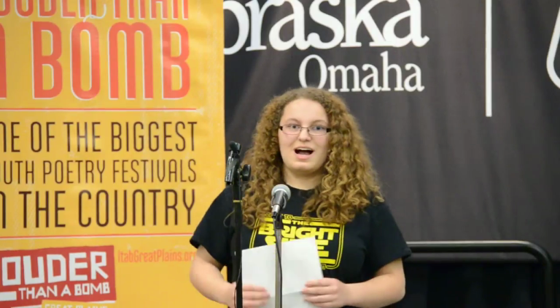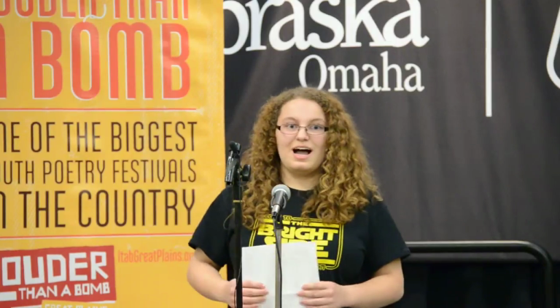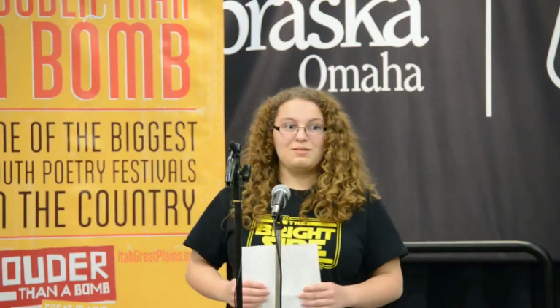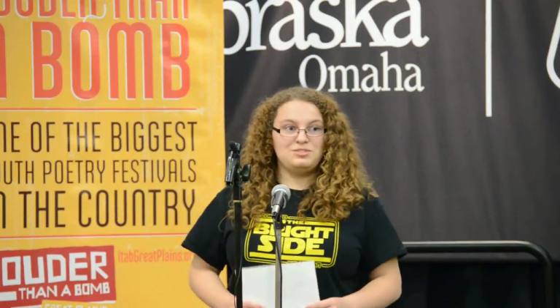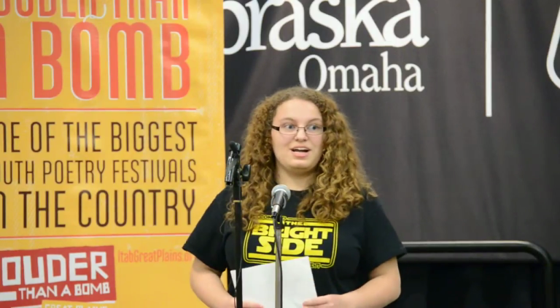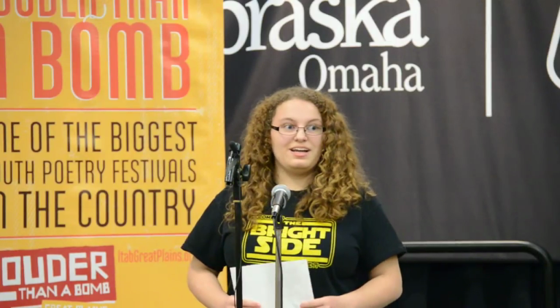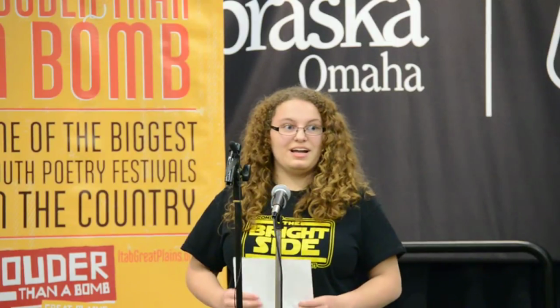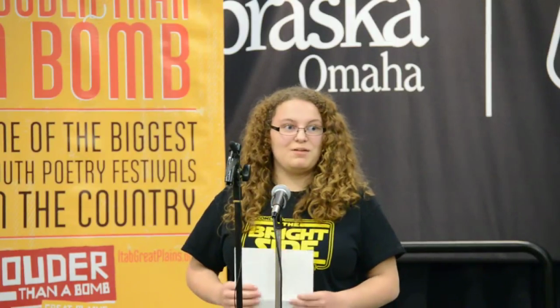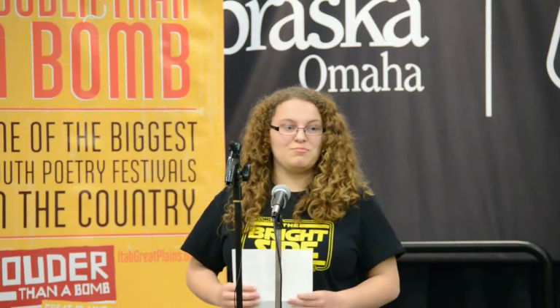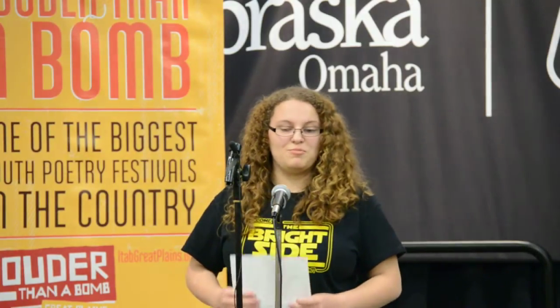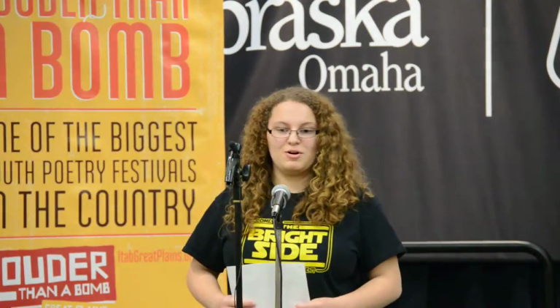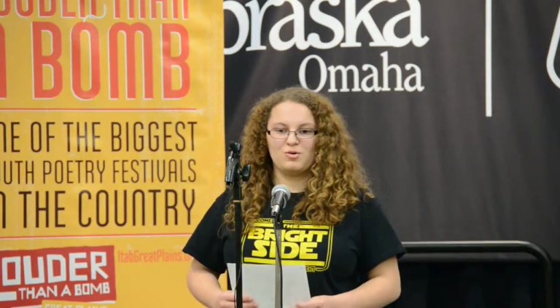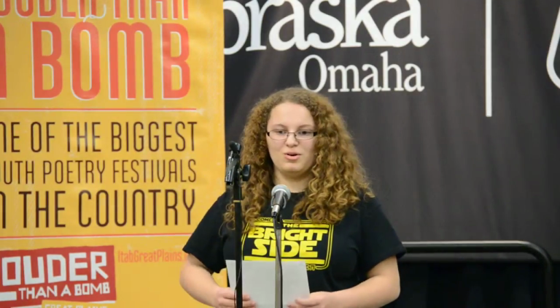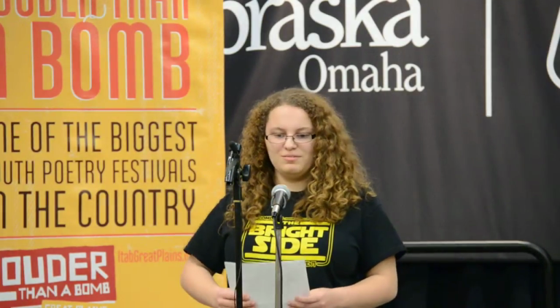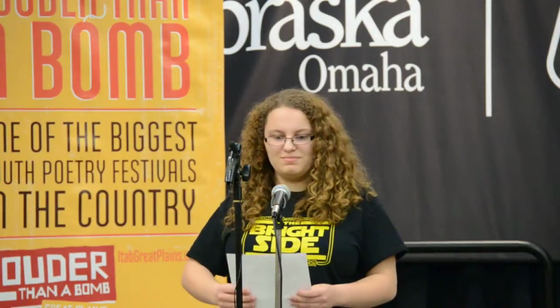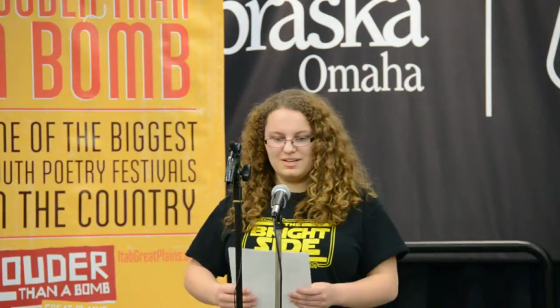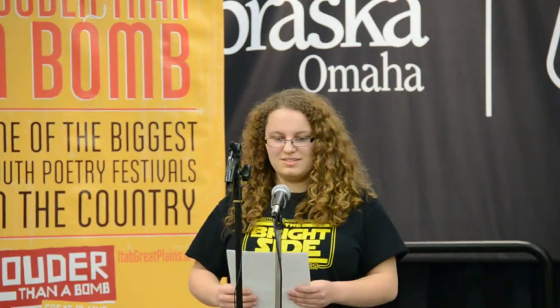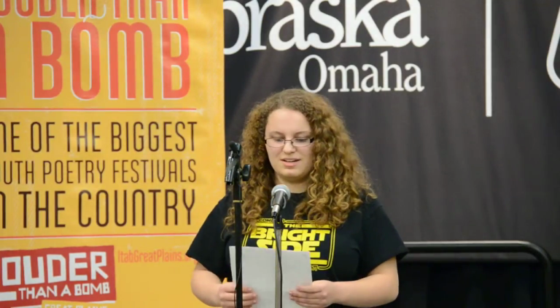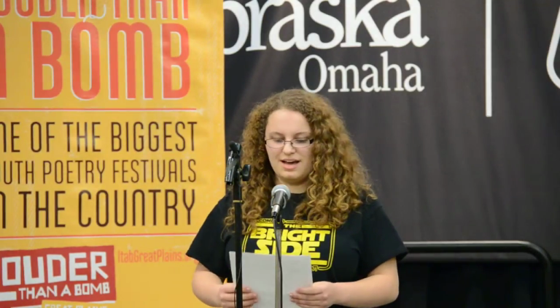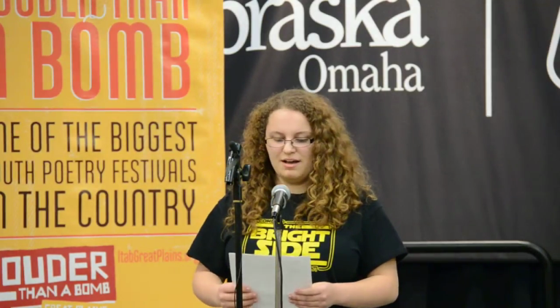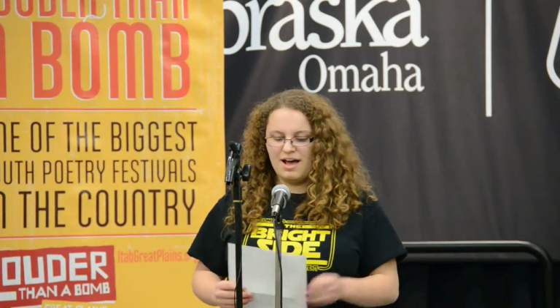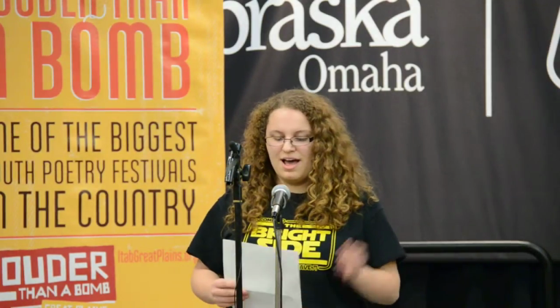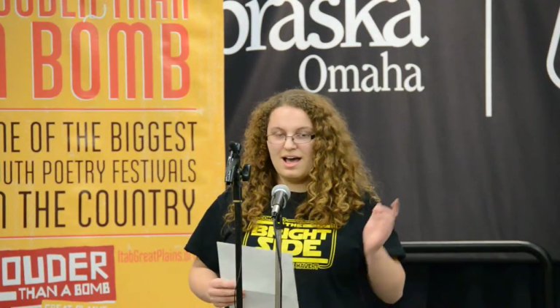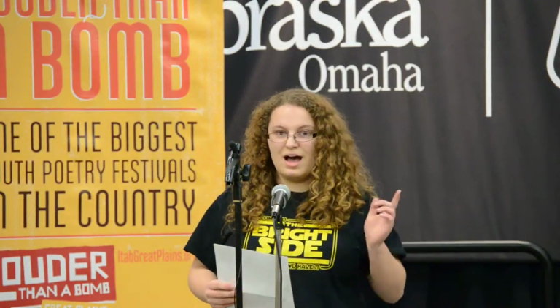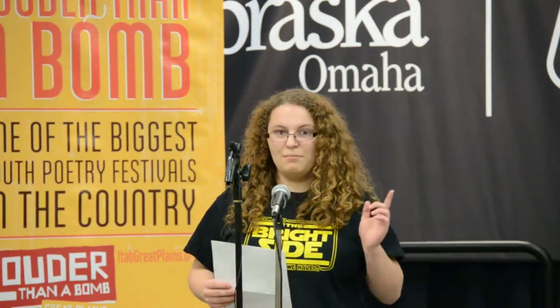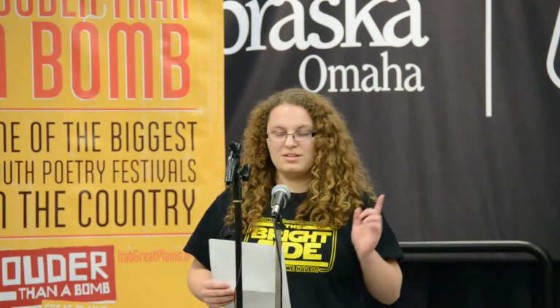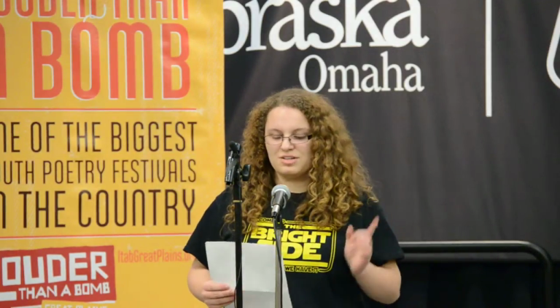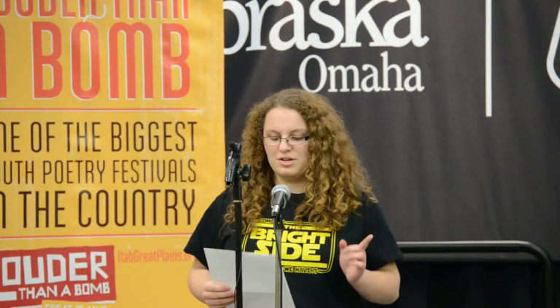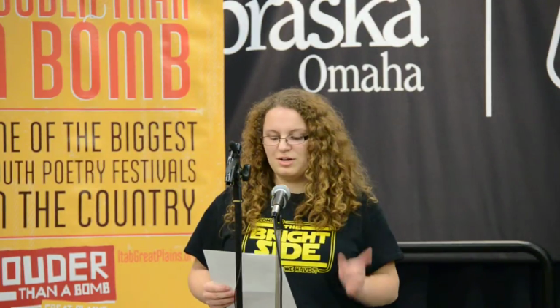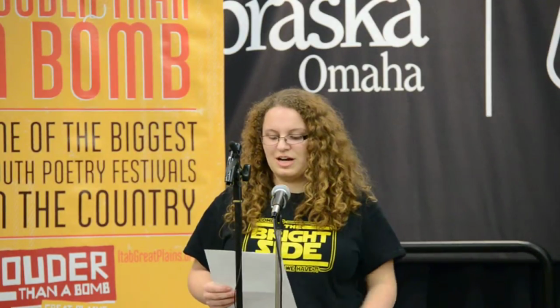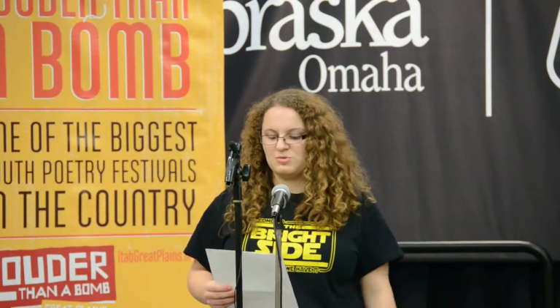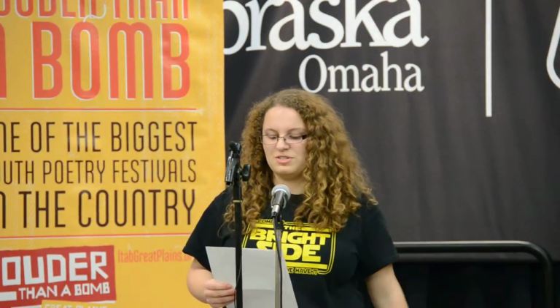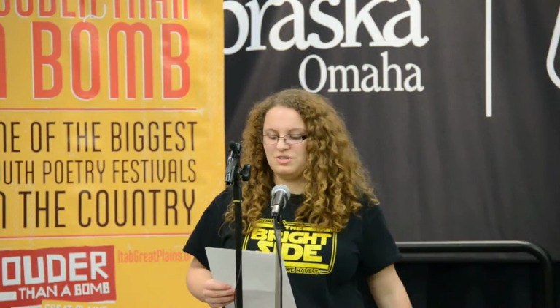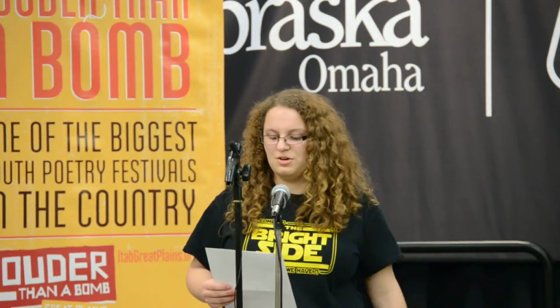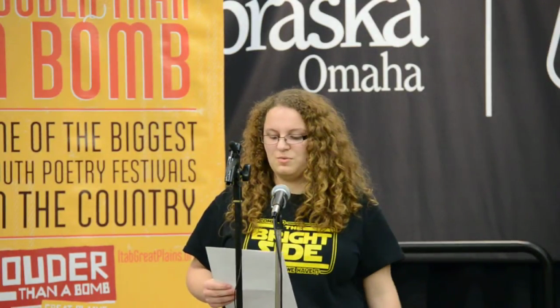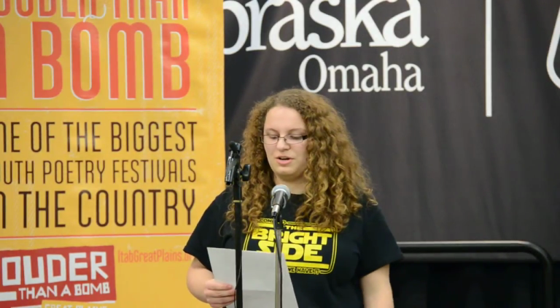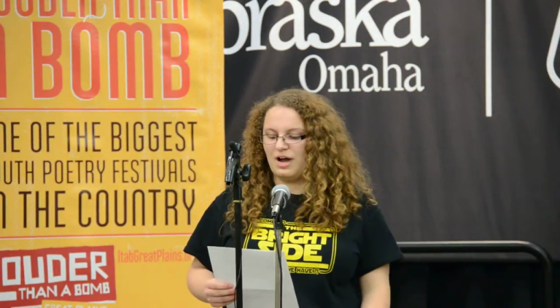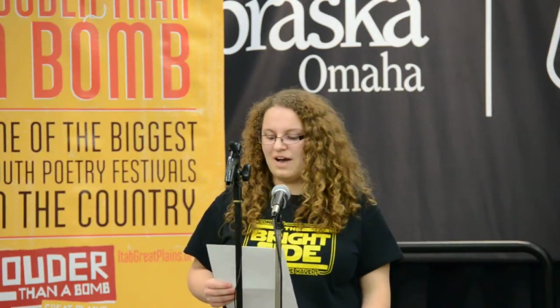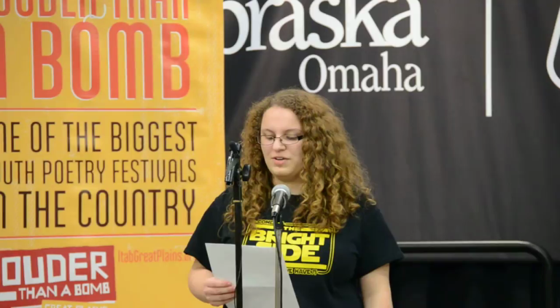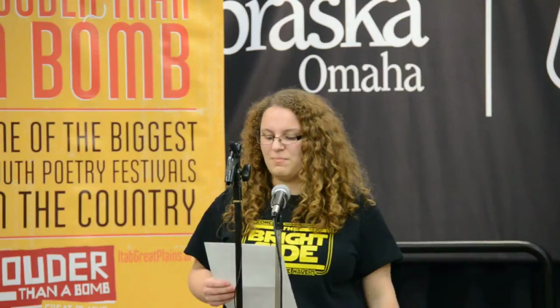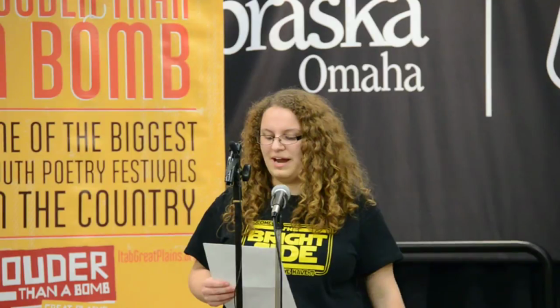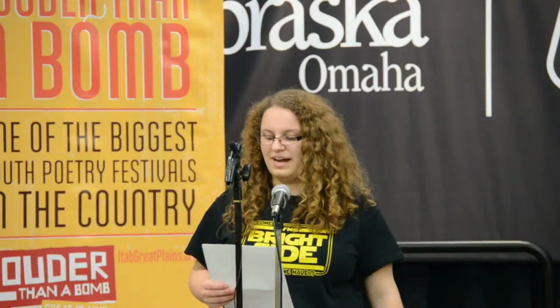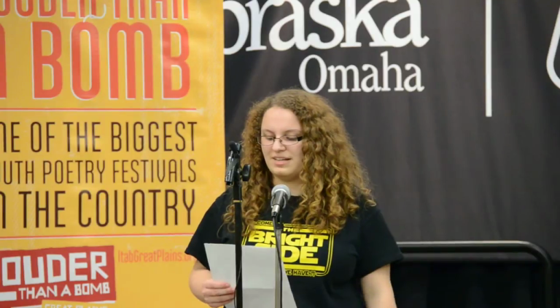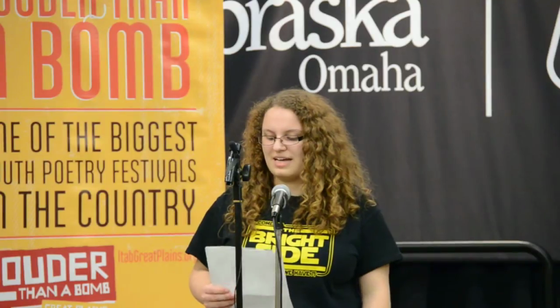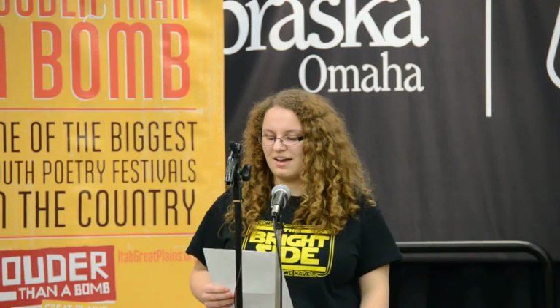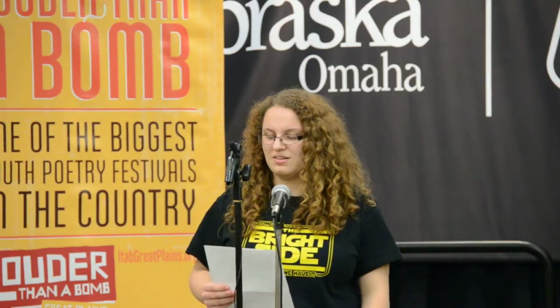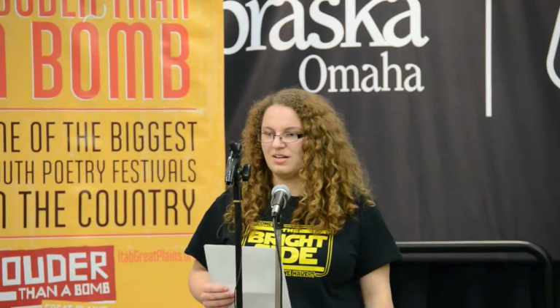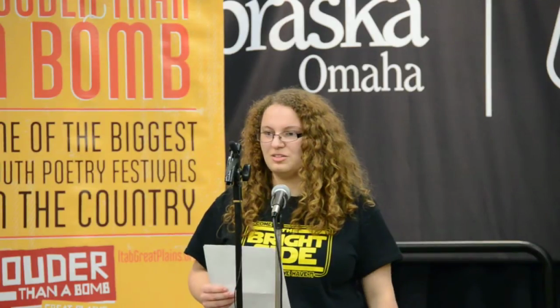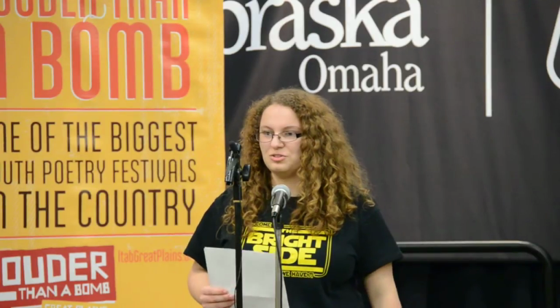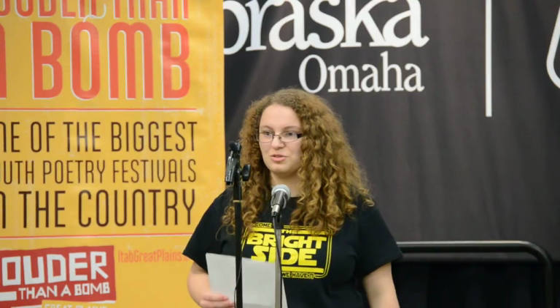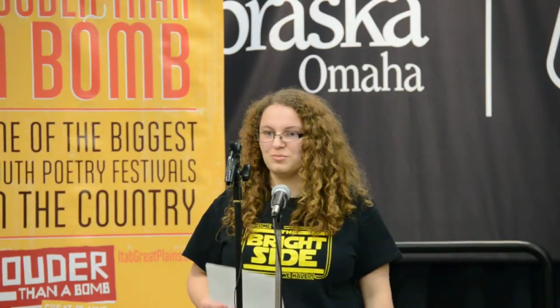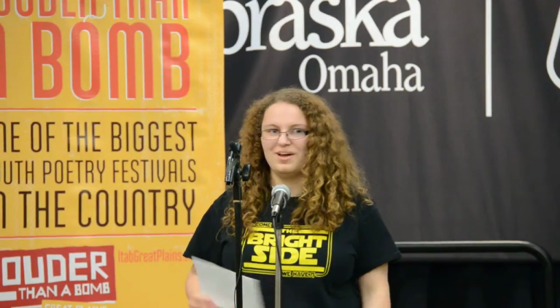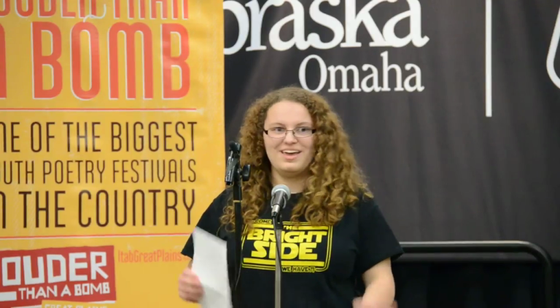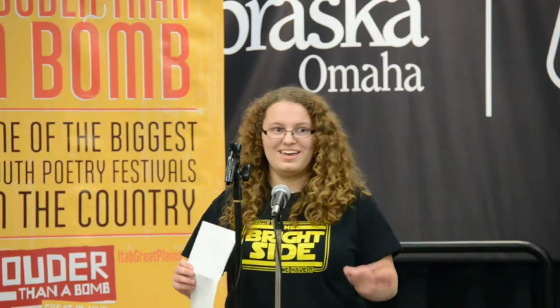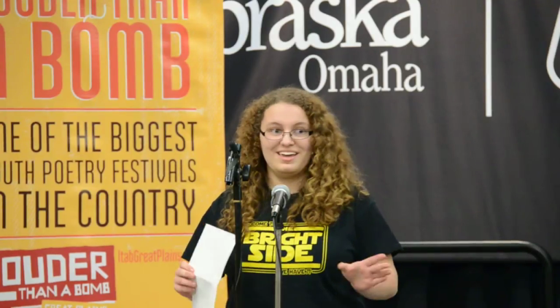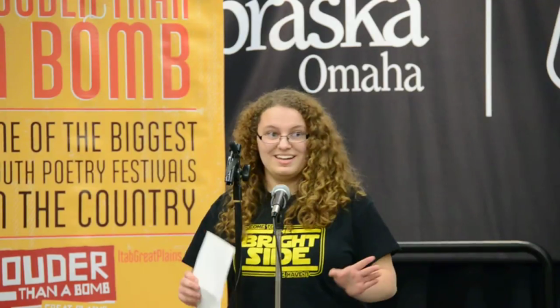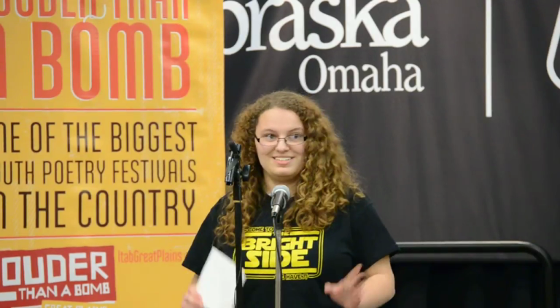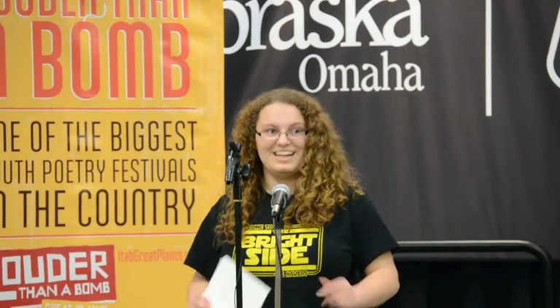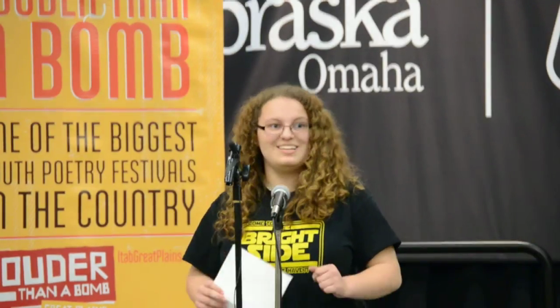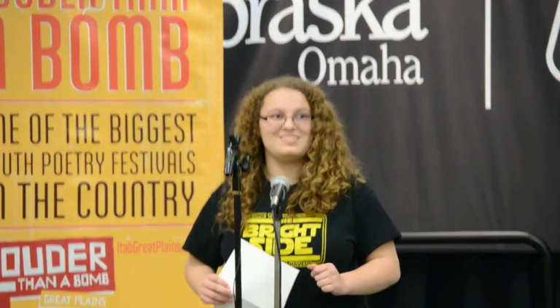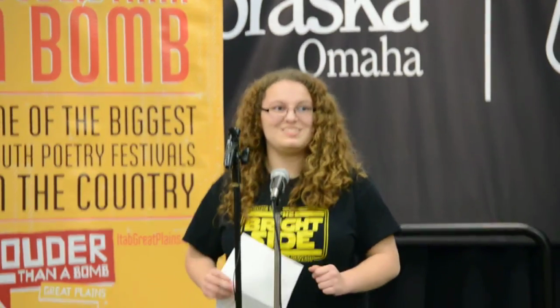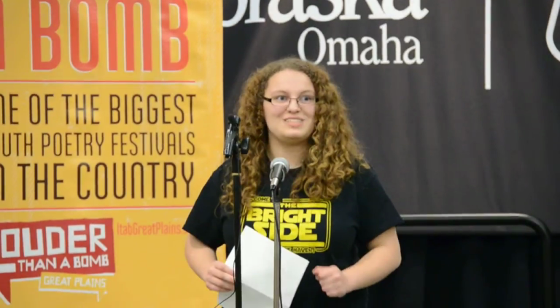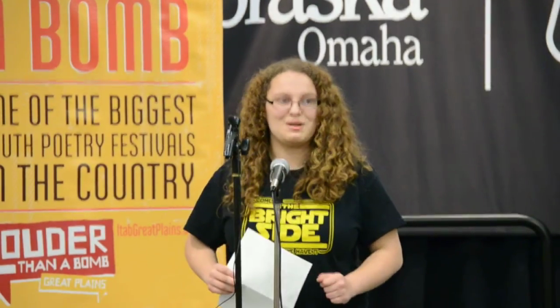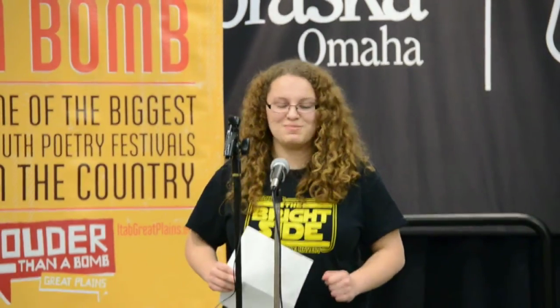I'm Jenny and I'm from Elkhorn, and today I'm going to tell you guys what to do when you're having a panic attack in the lunchroom, in 10 easy steps.